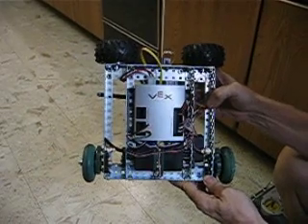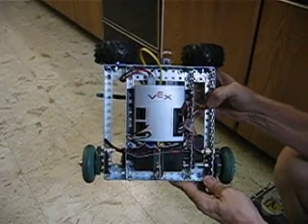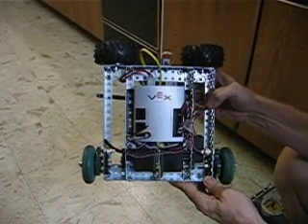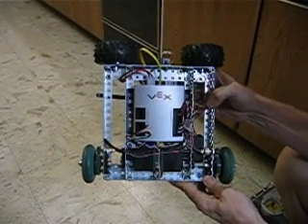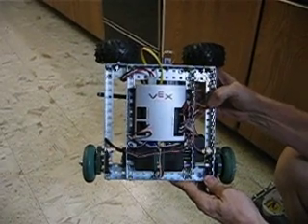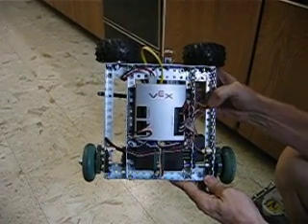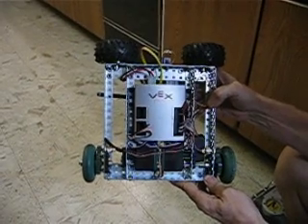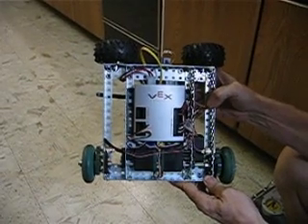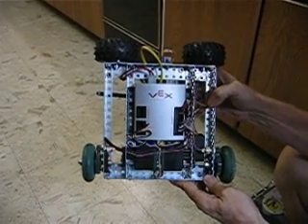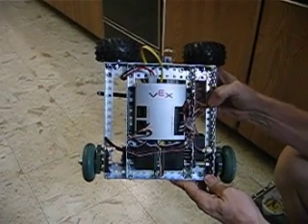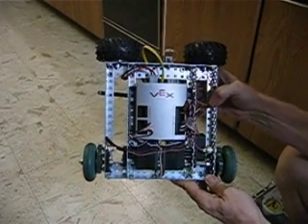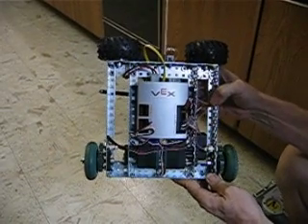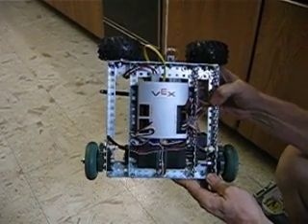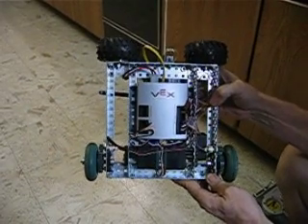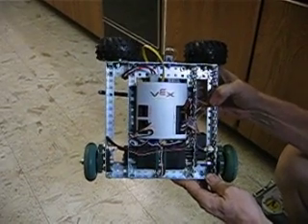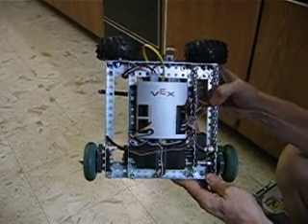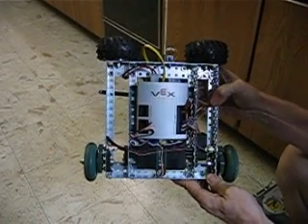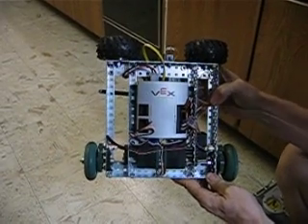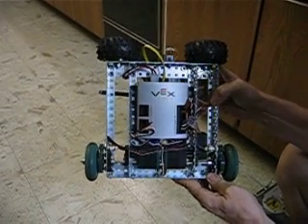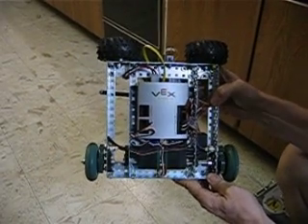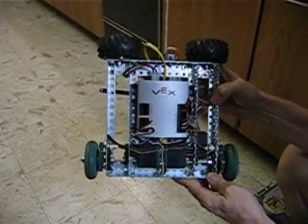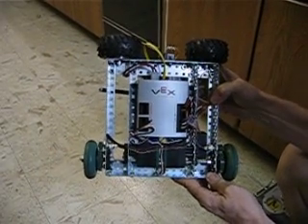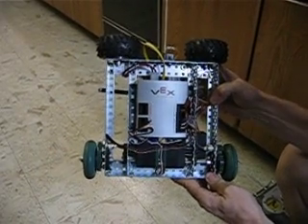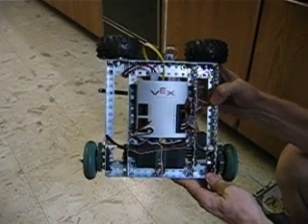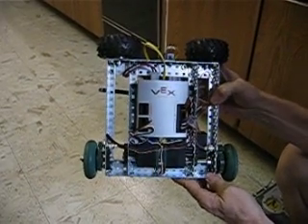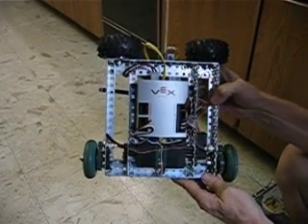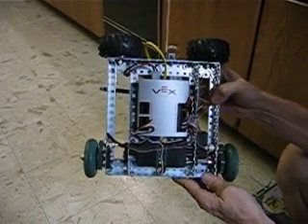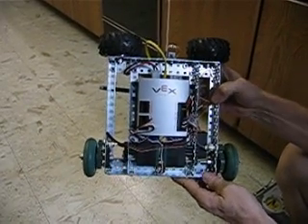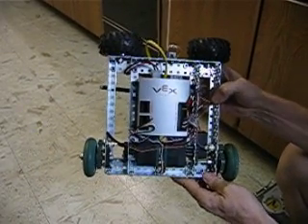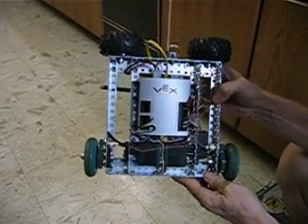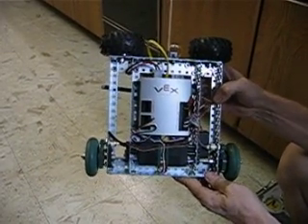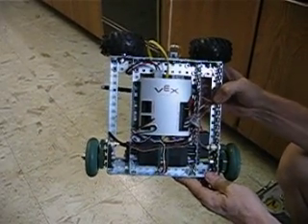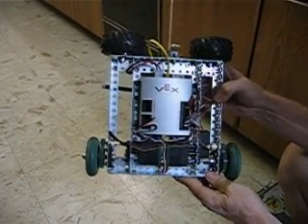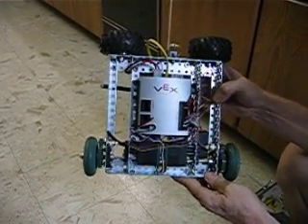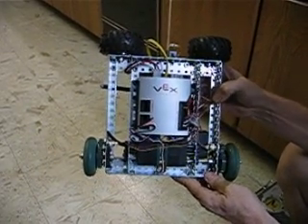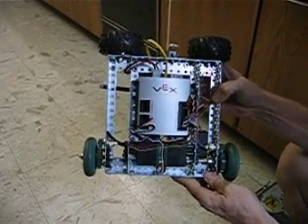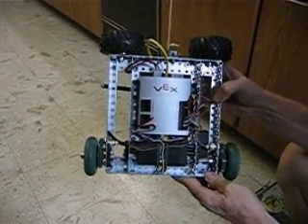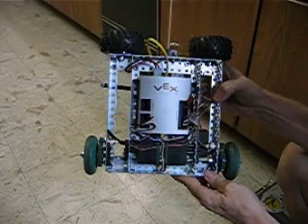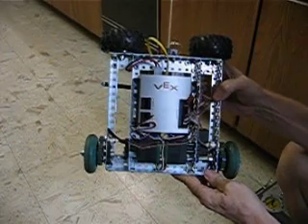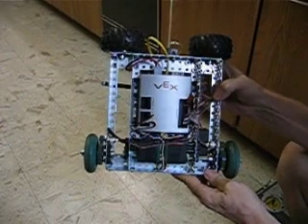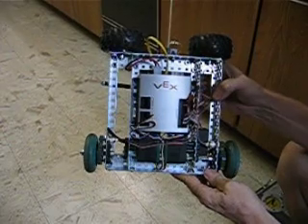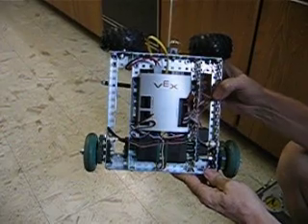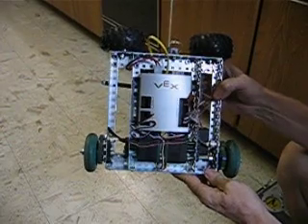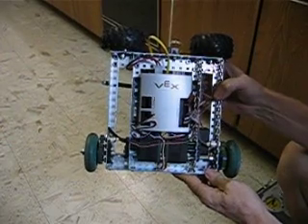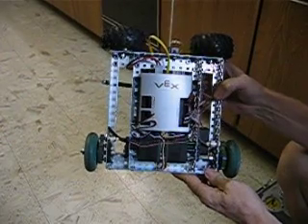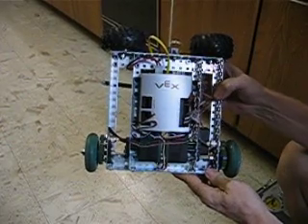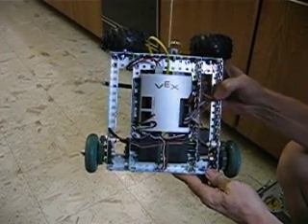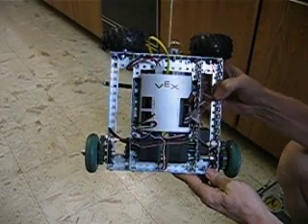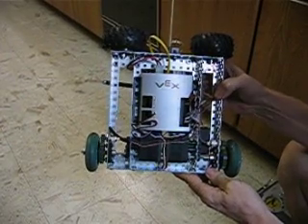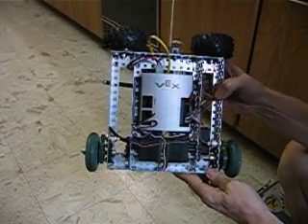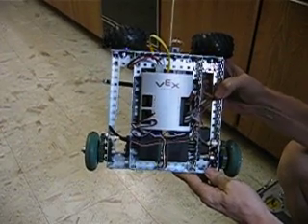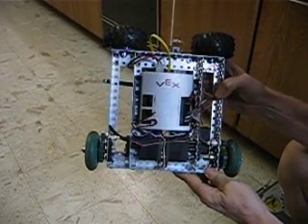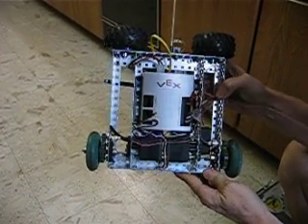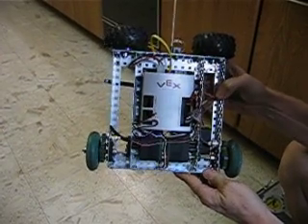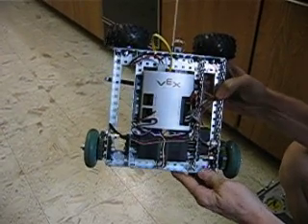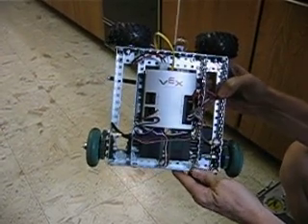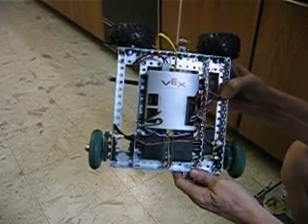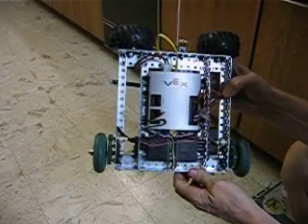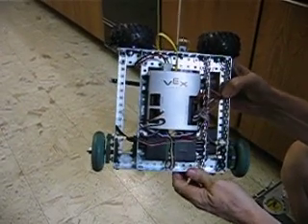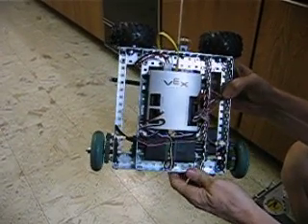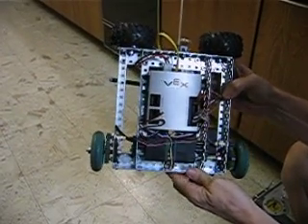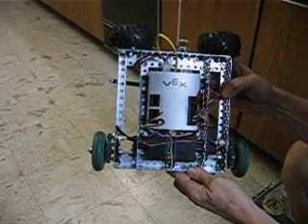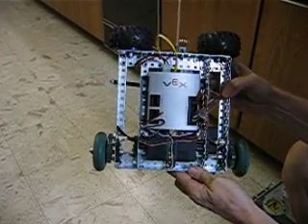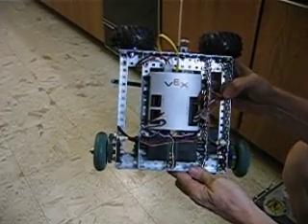Hi, a lot of you have asked a little bit about this VEX robot, so I'm going to make this explanation for you.